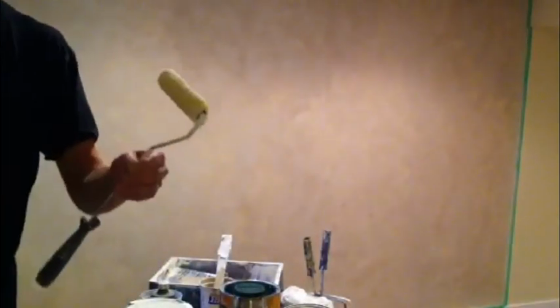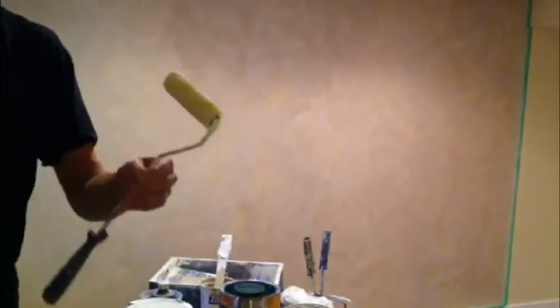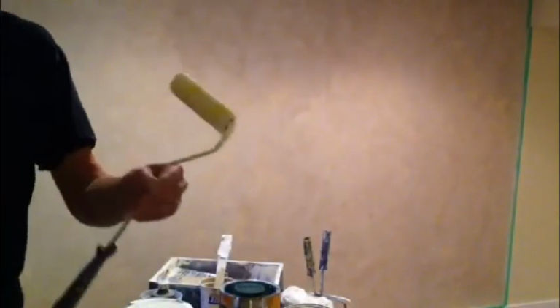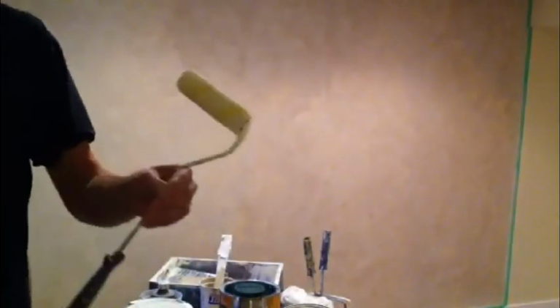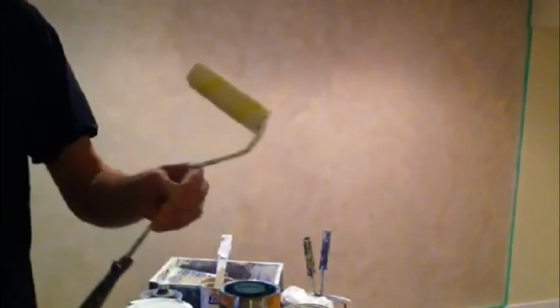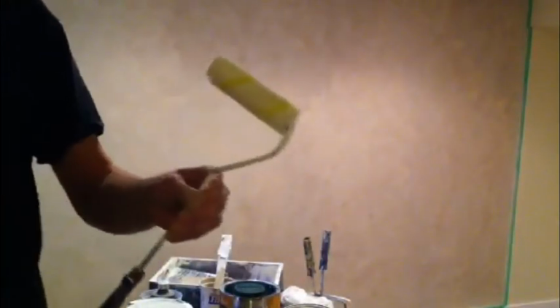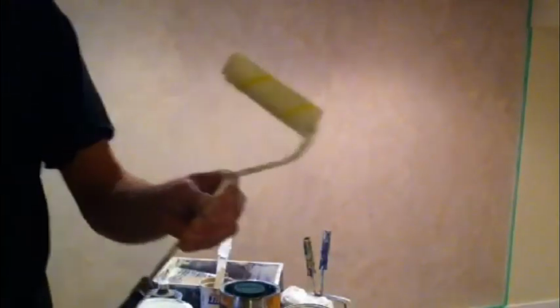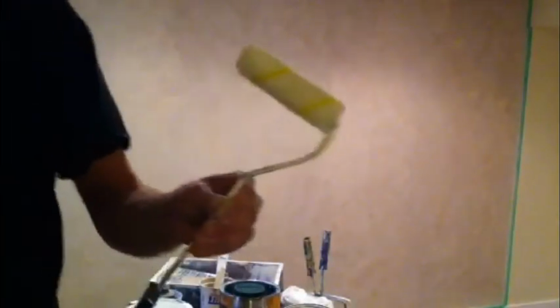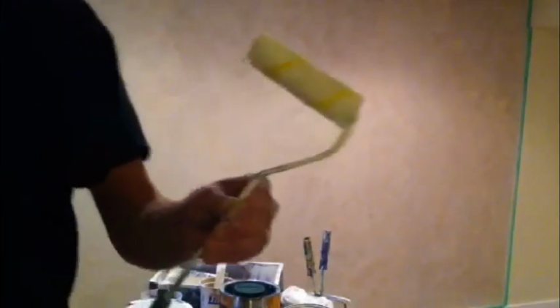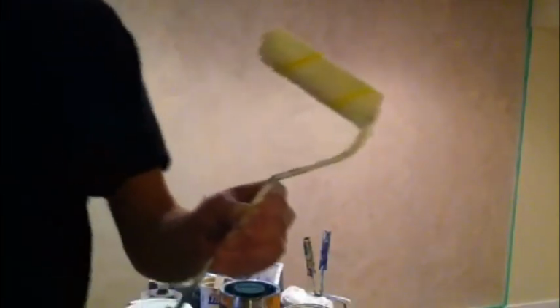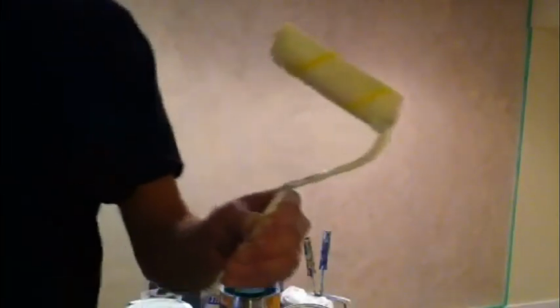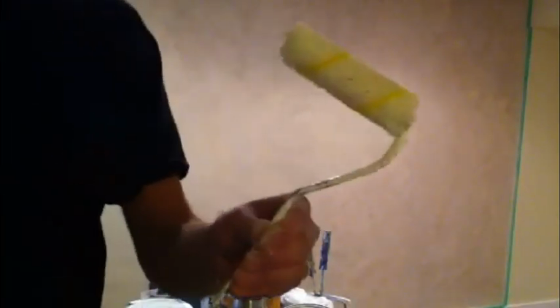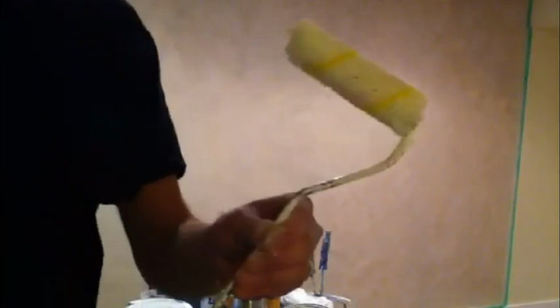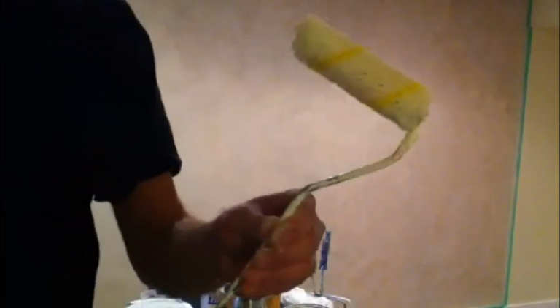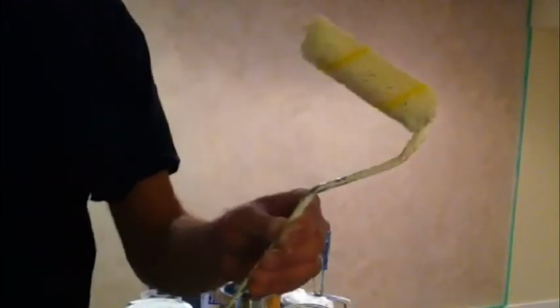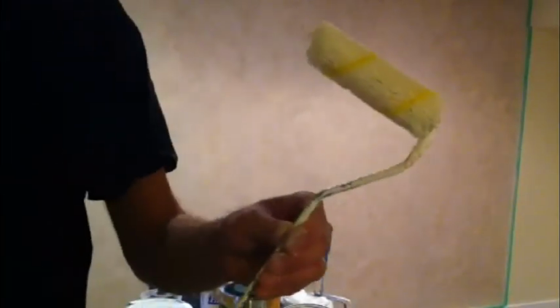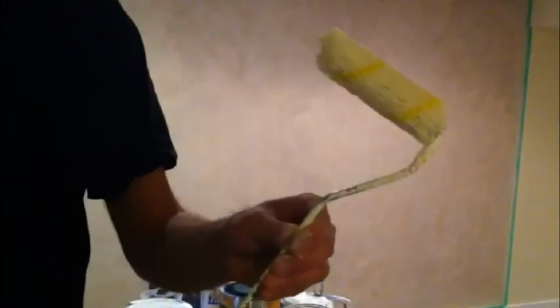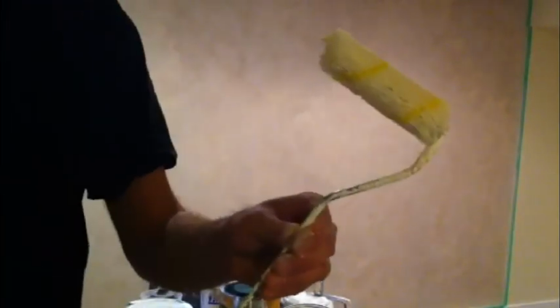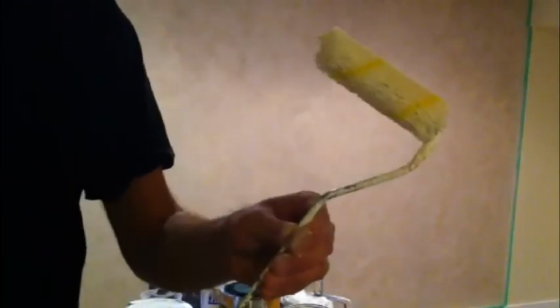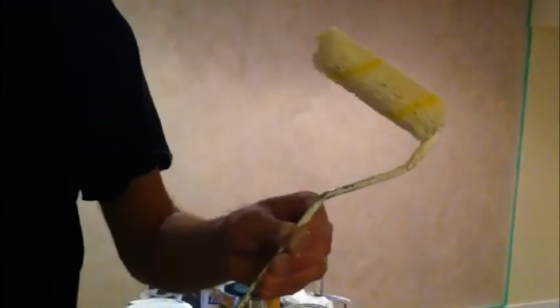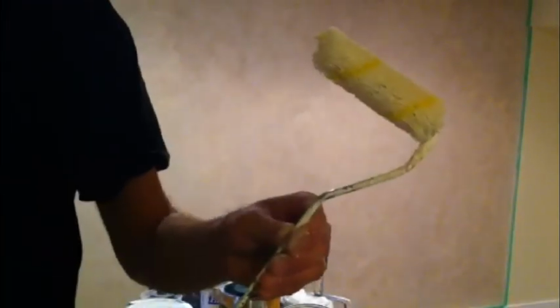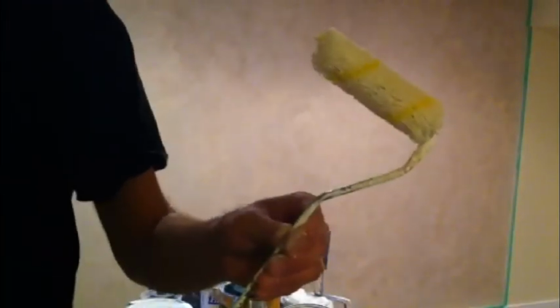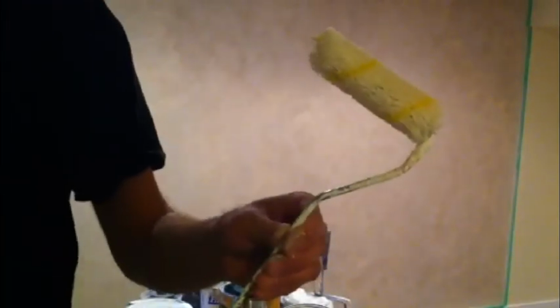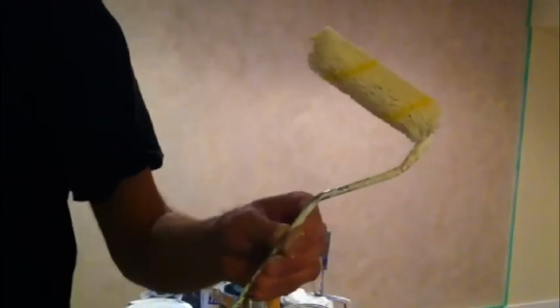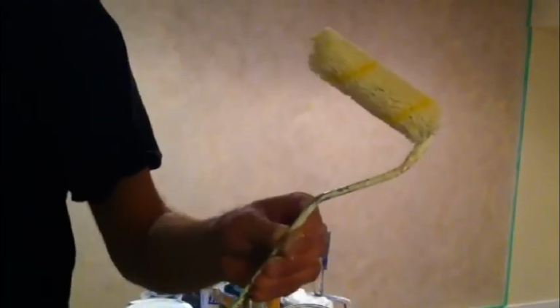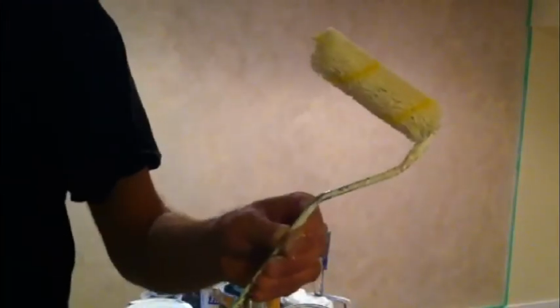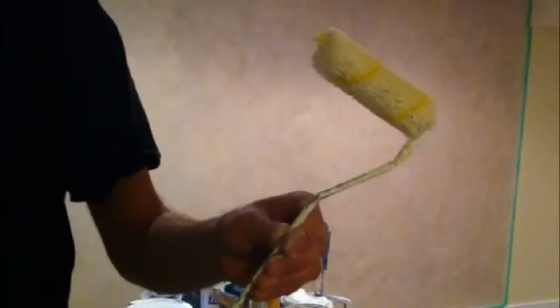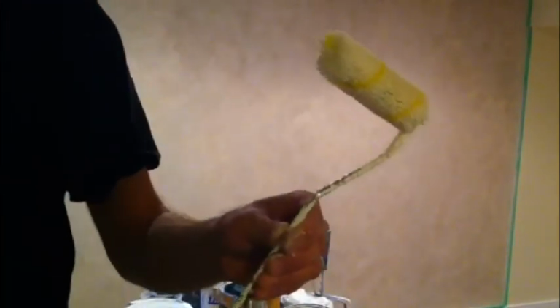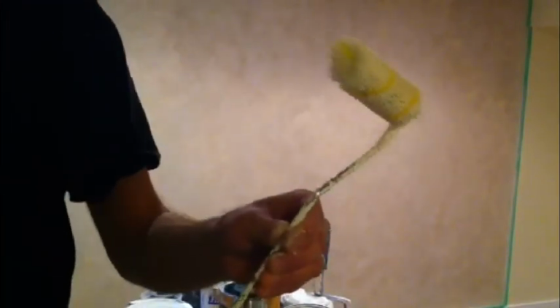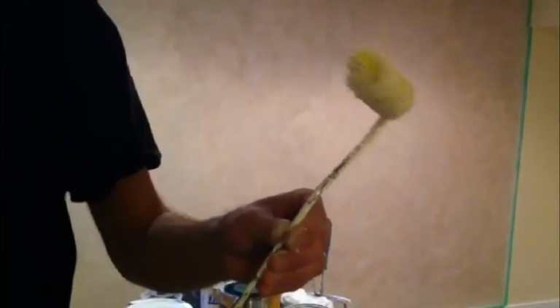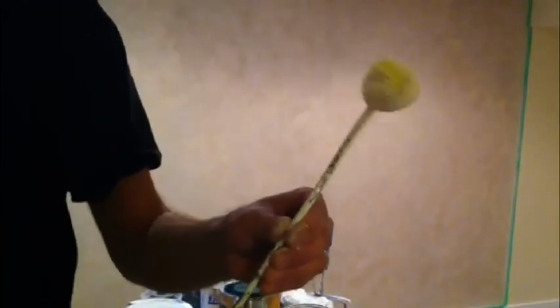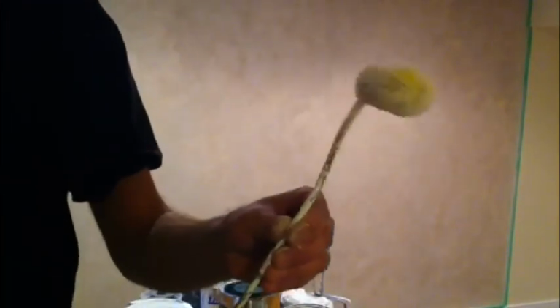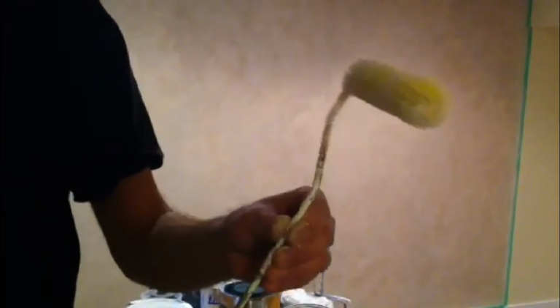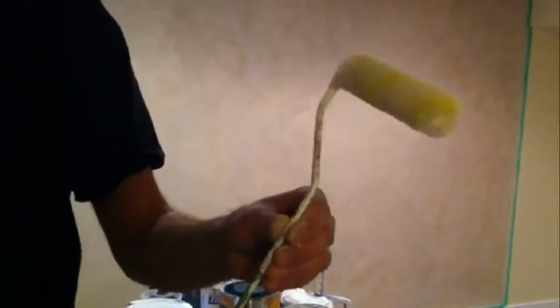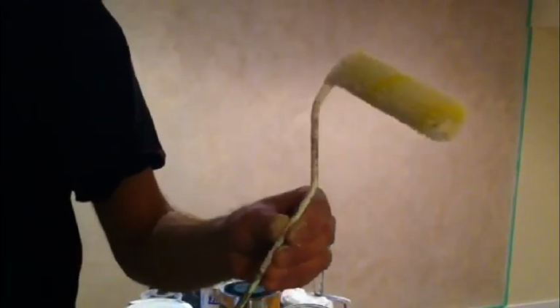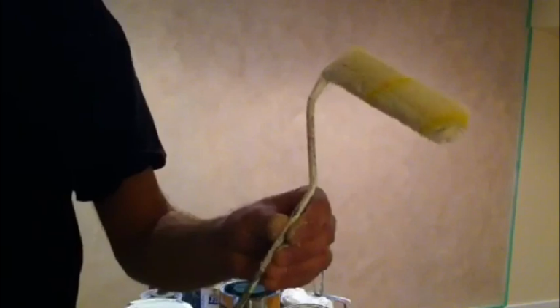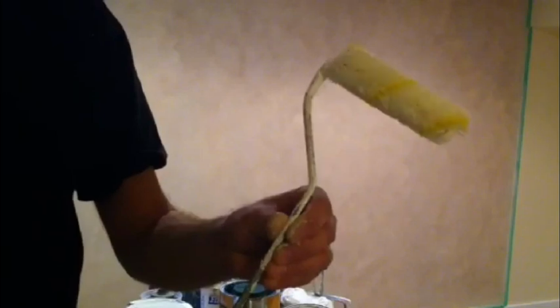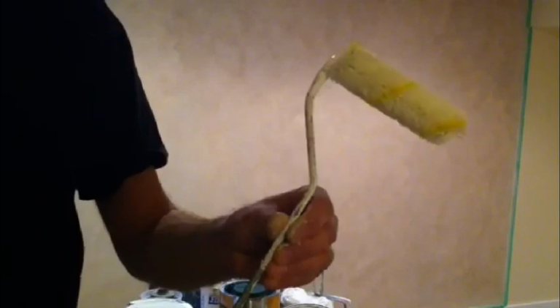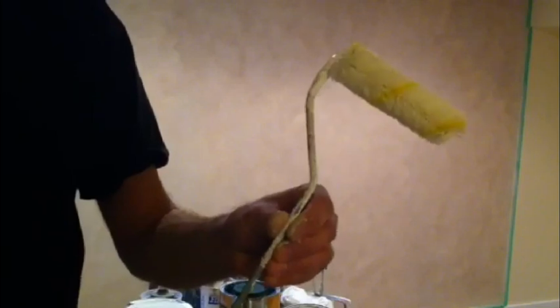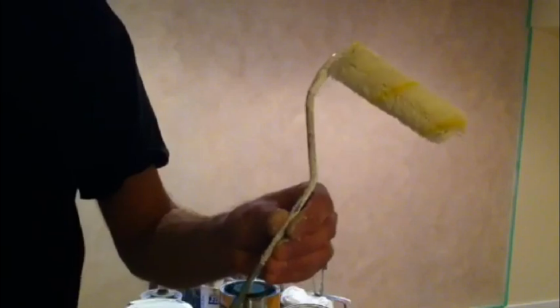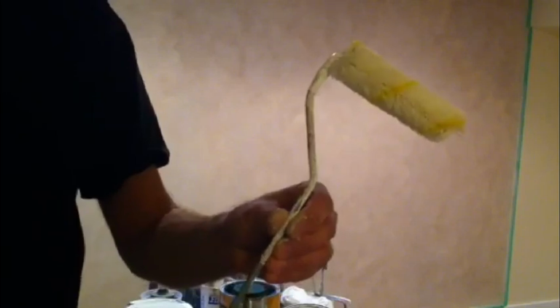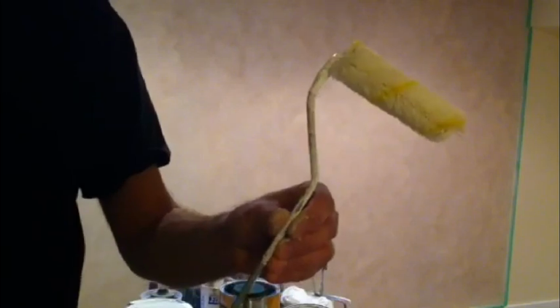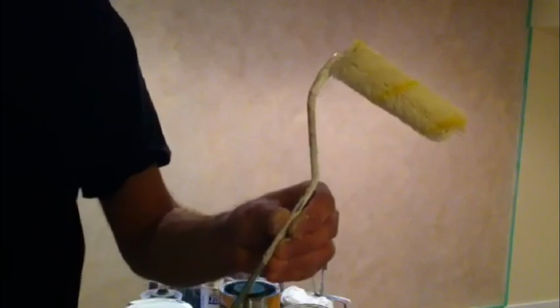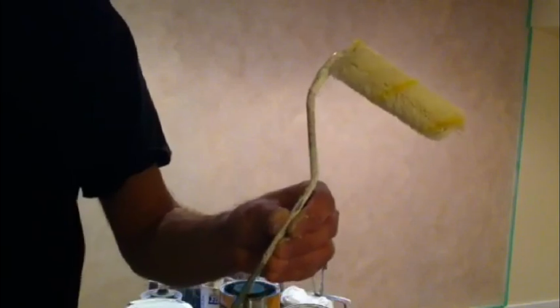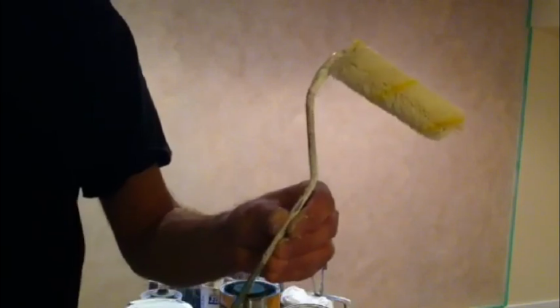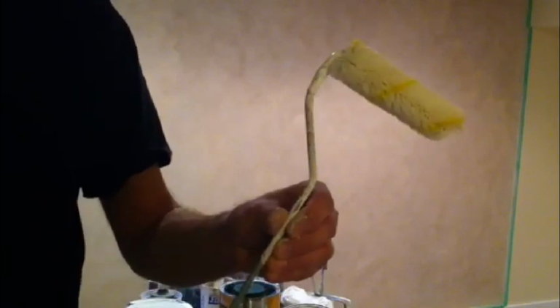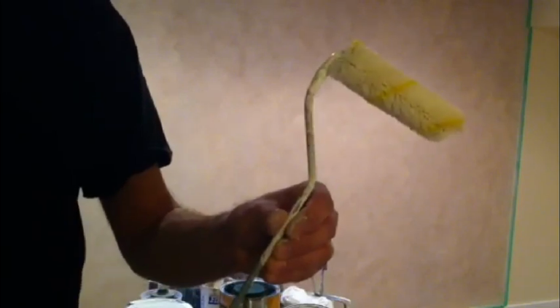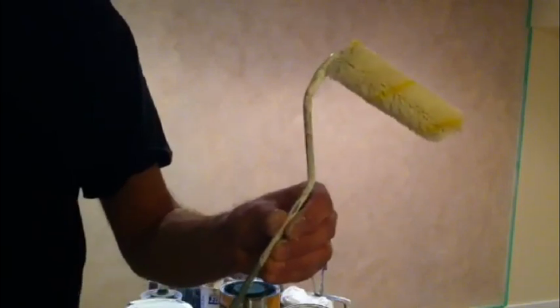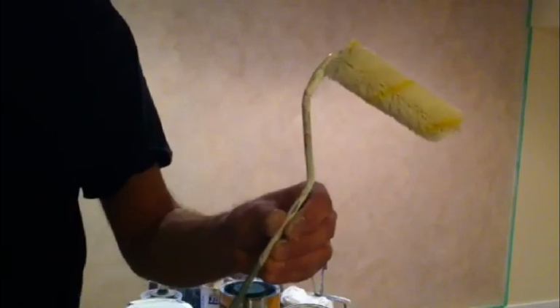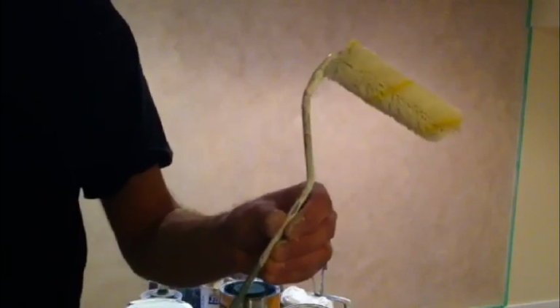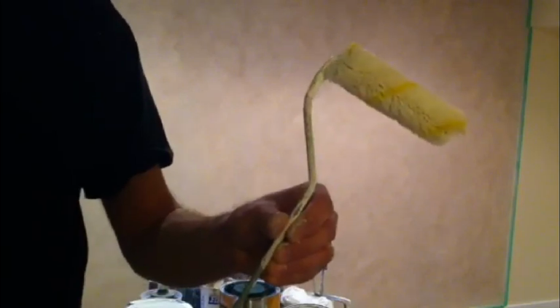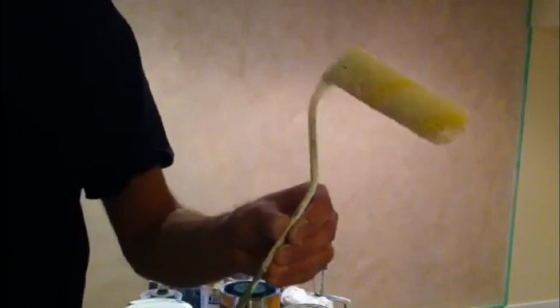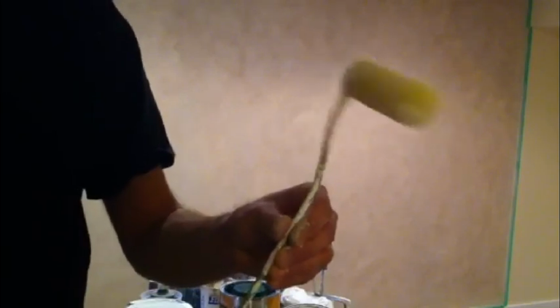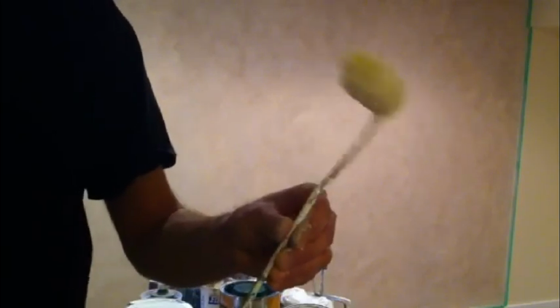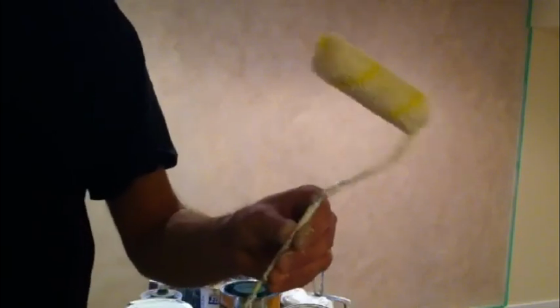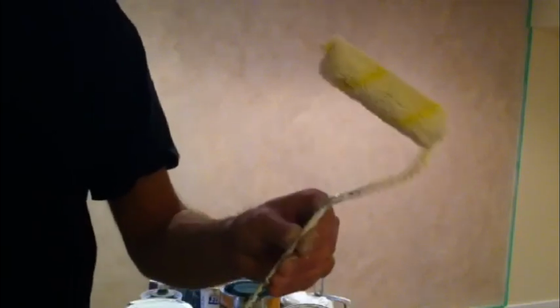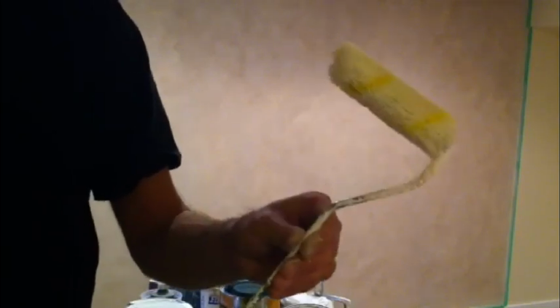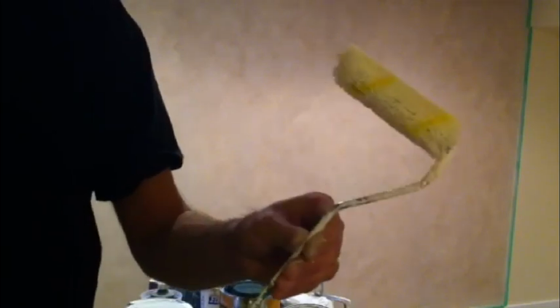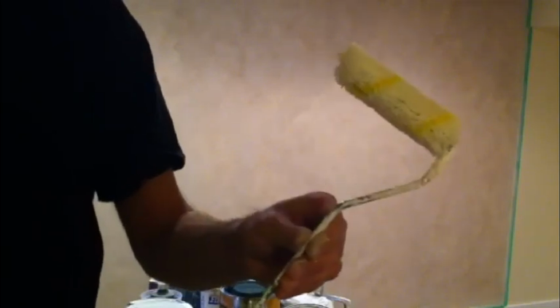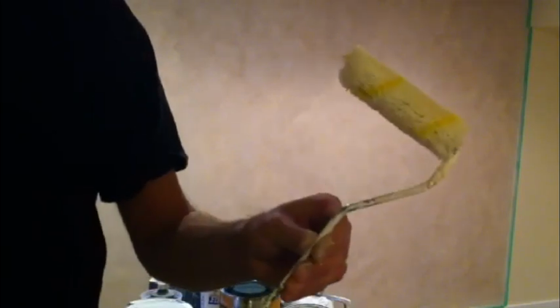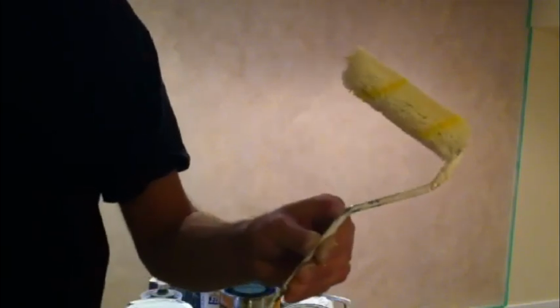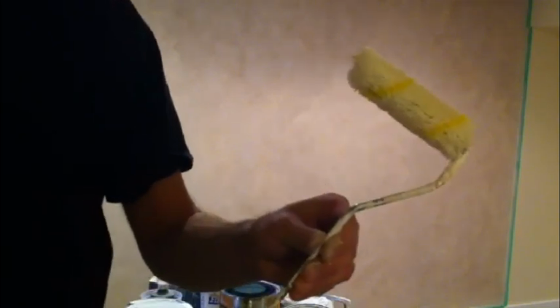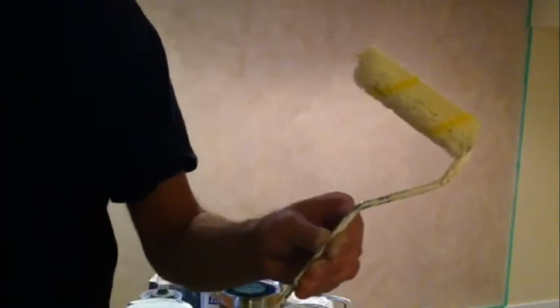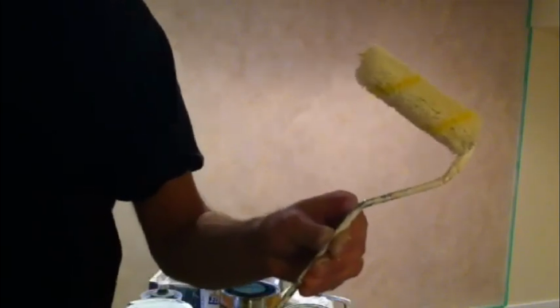Here's a close-up of our roller — the whiz roller. Some places call it a long john; it might be called something else where you get your paint.